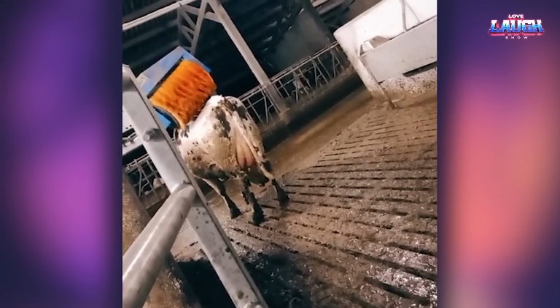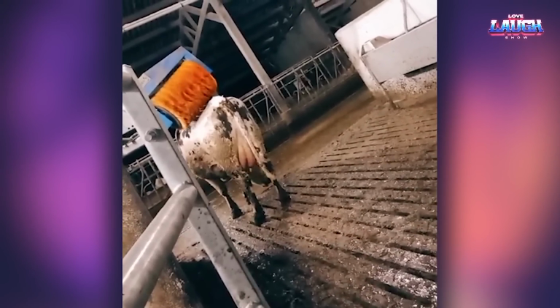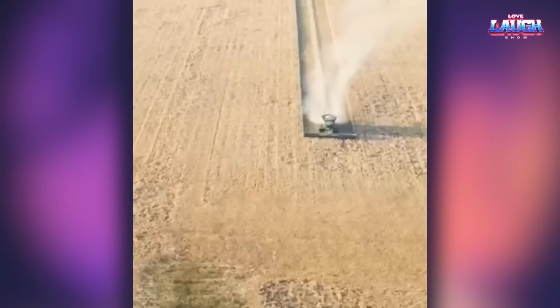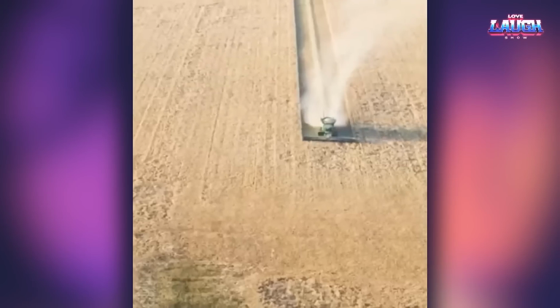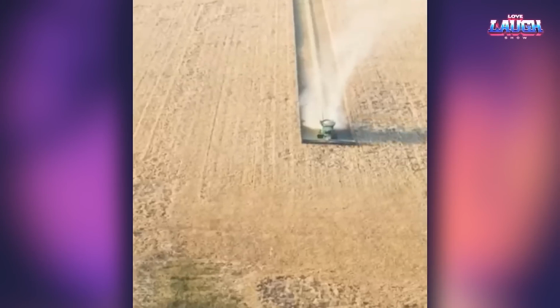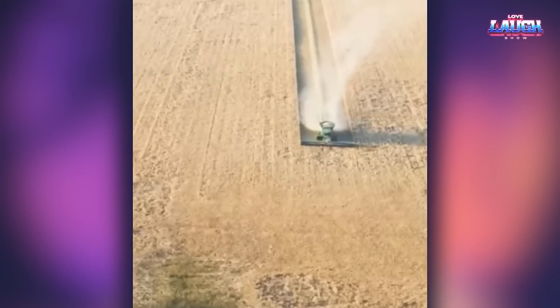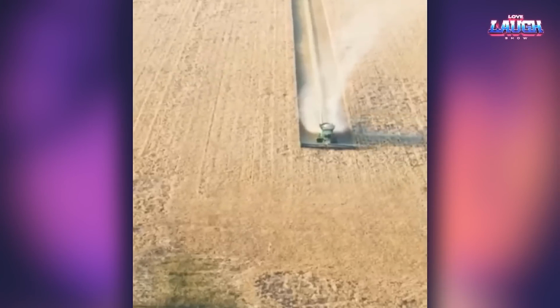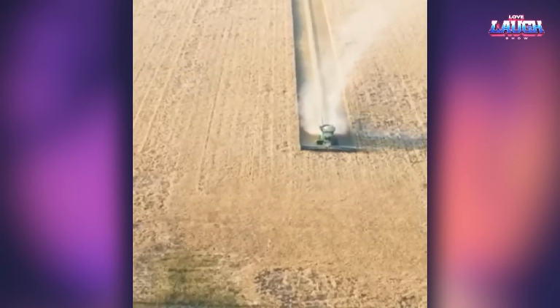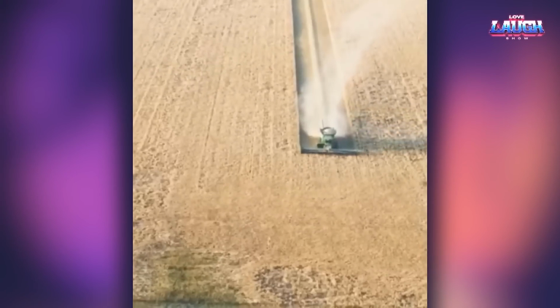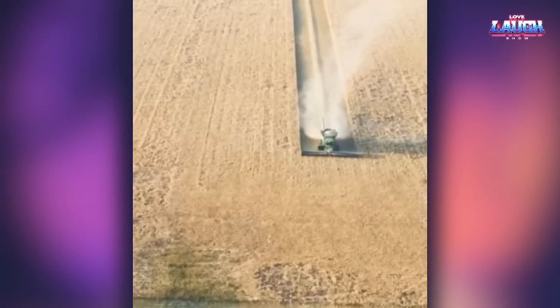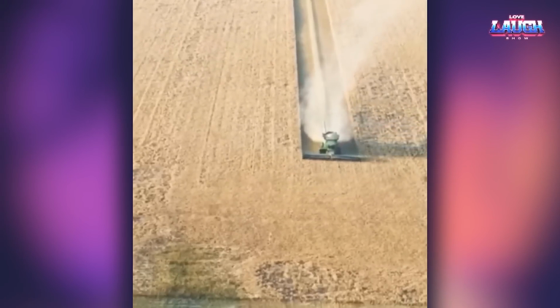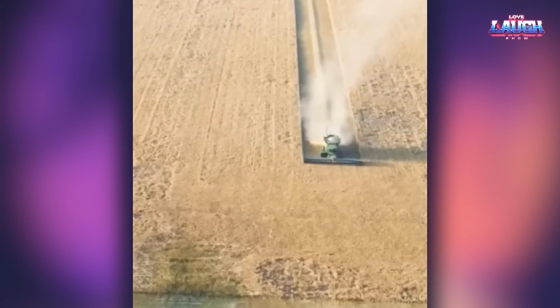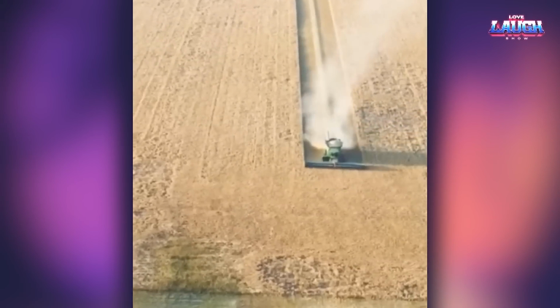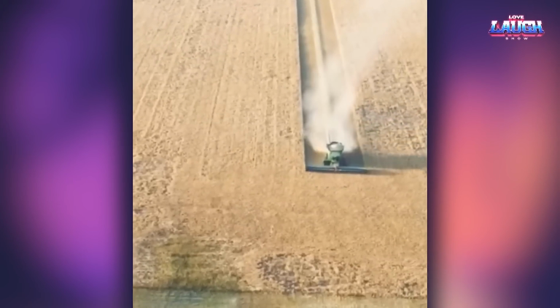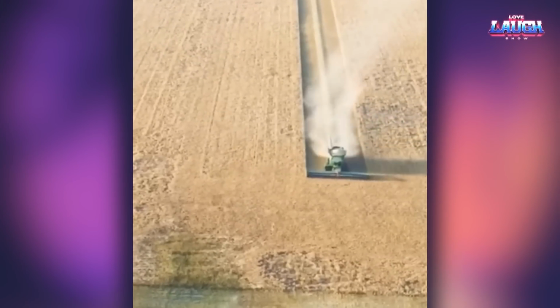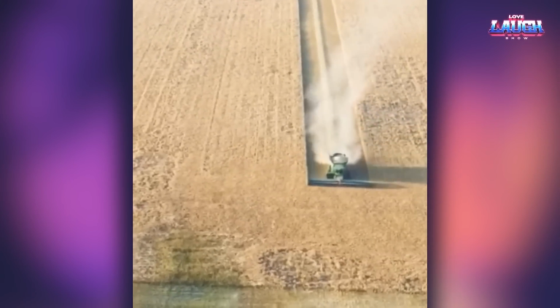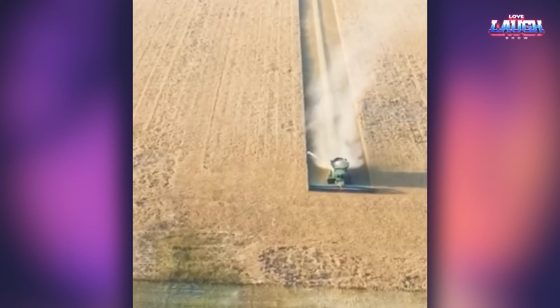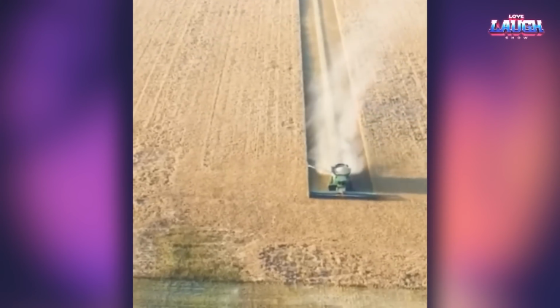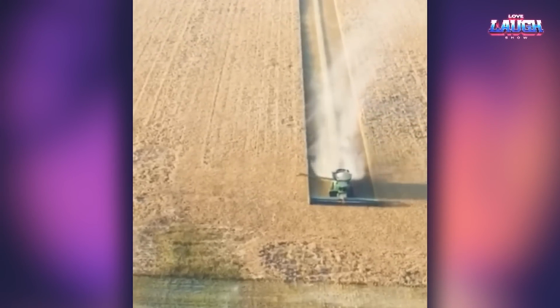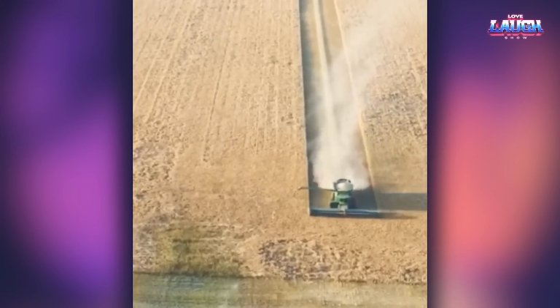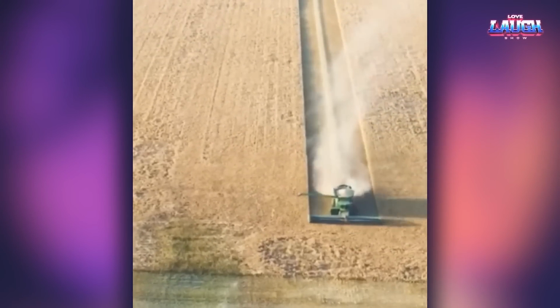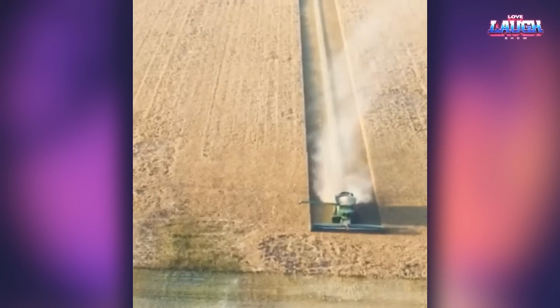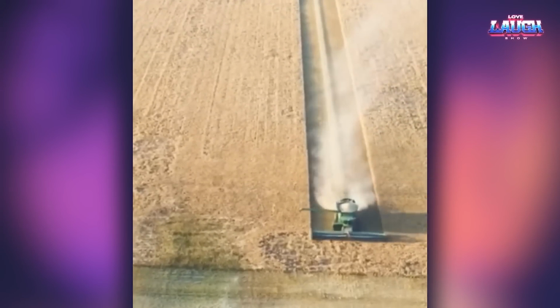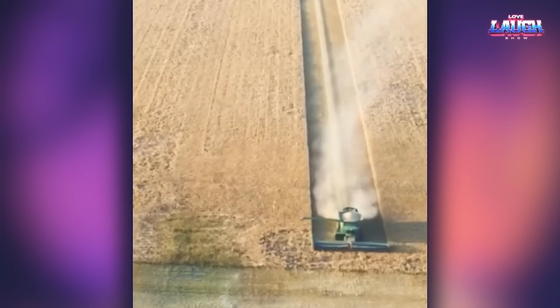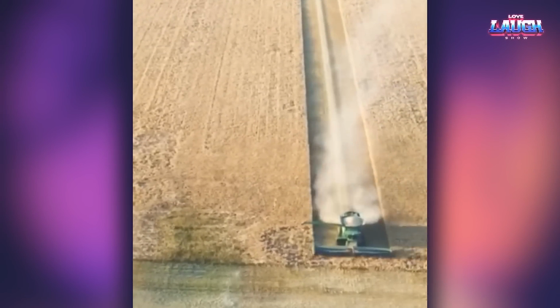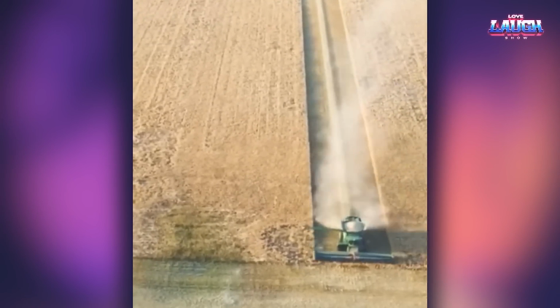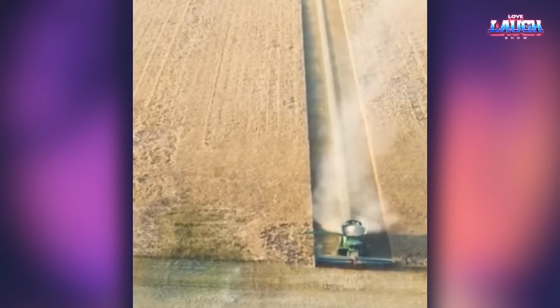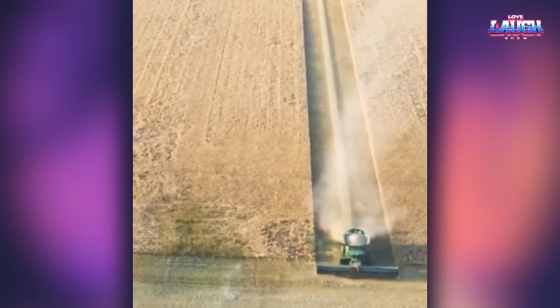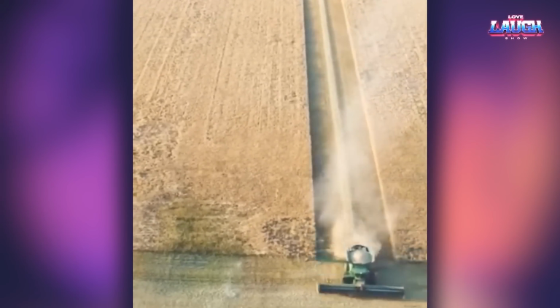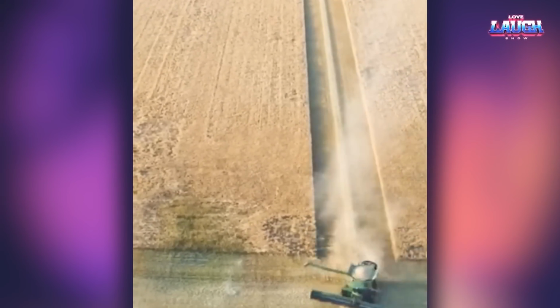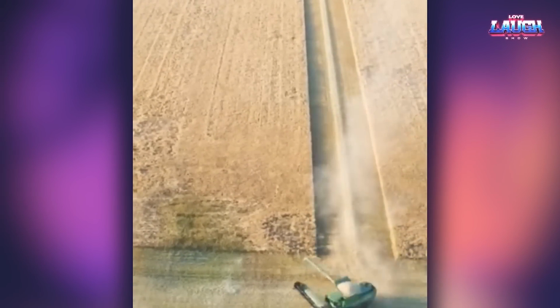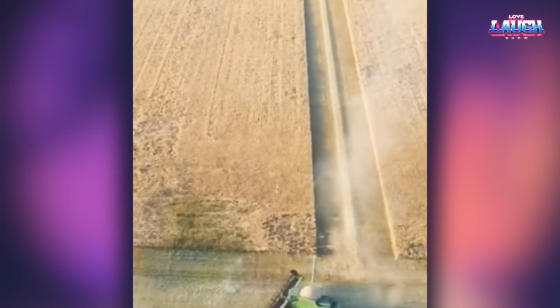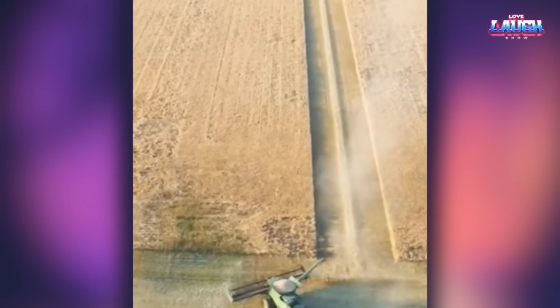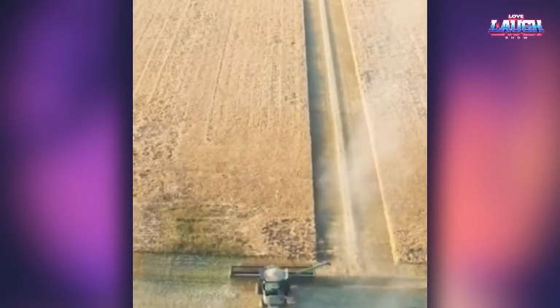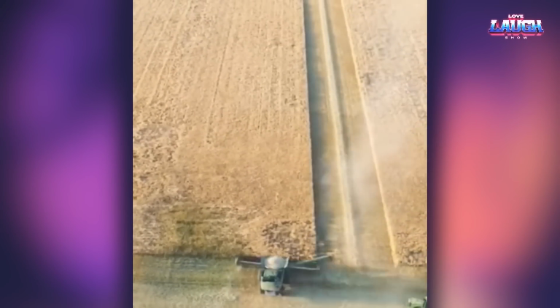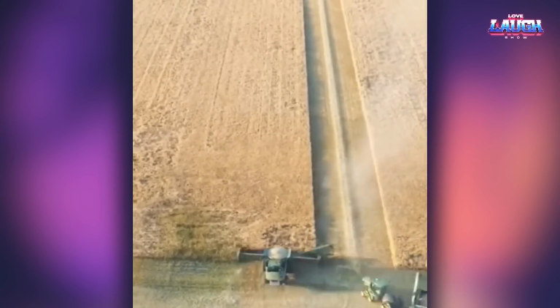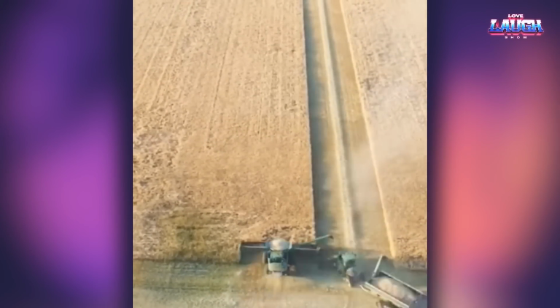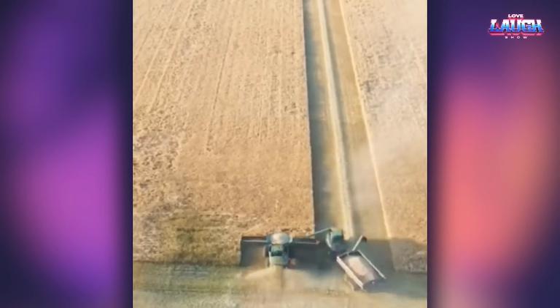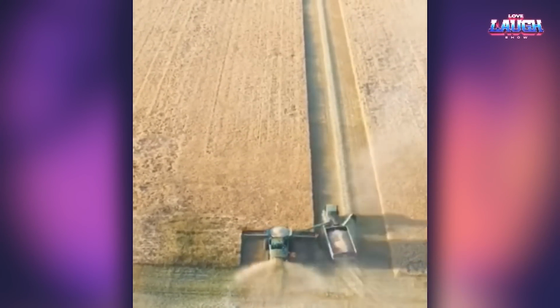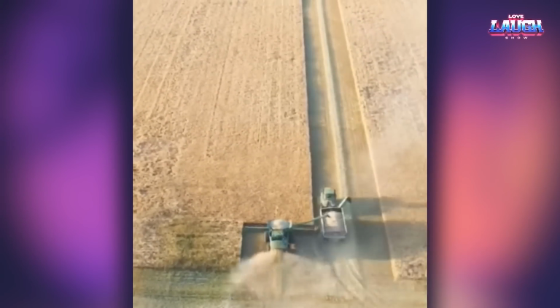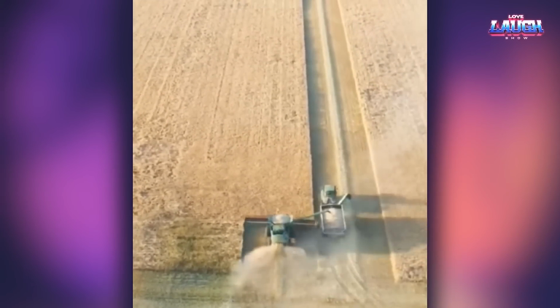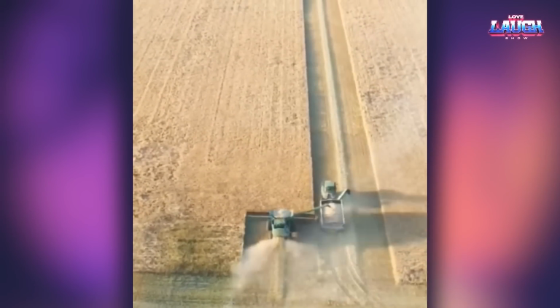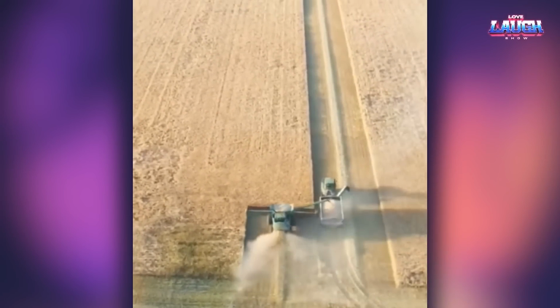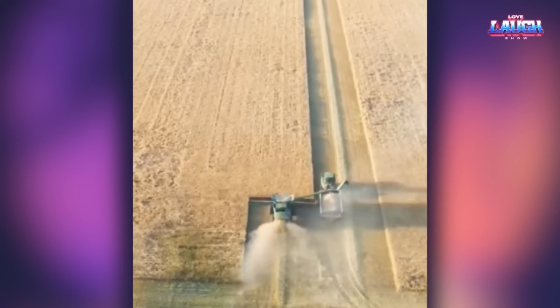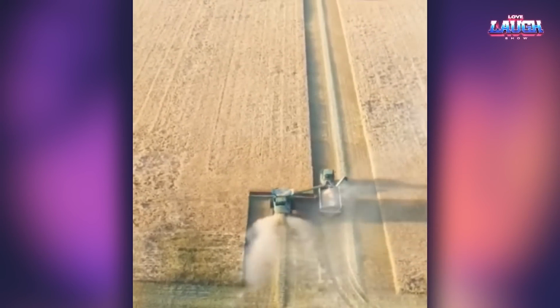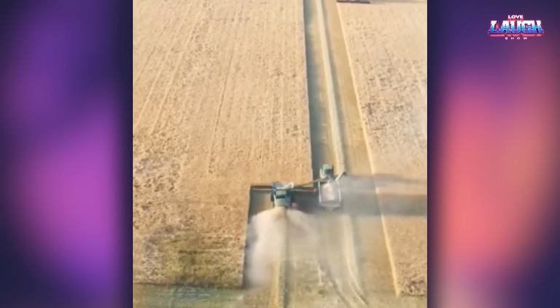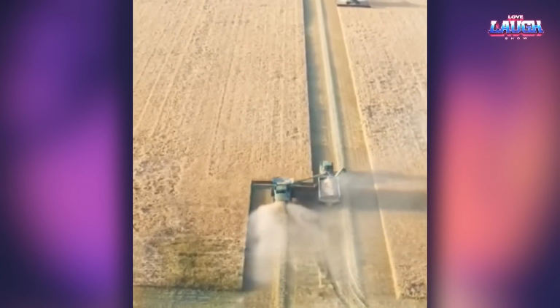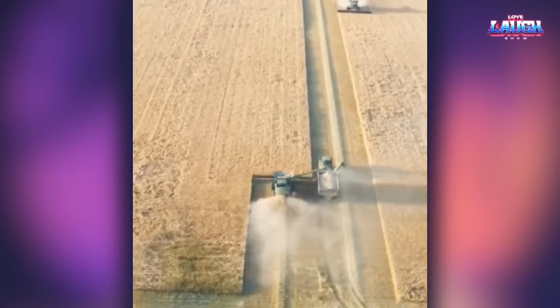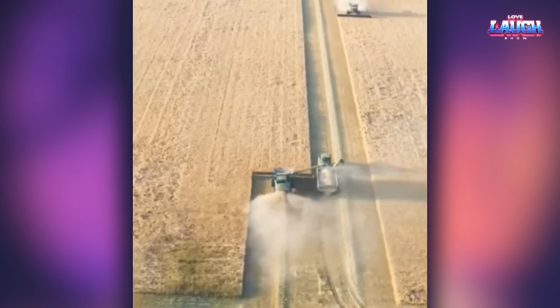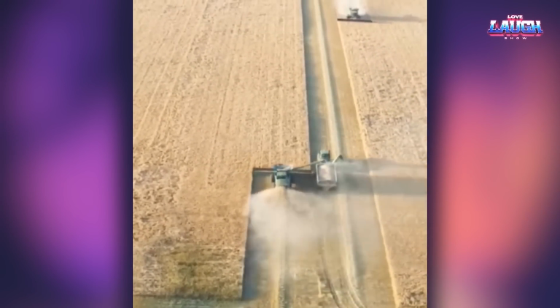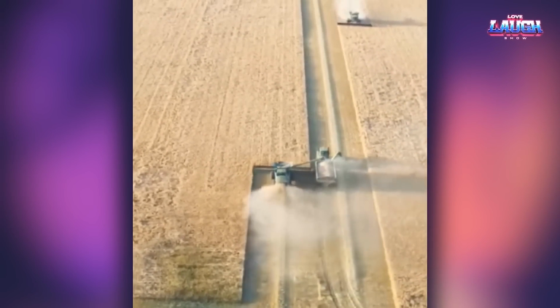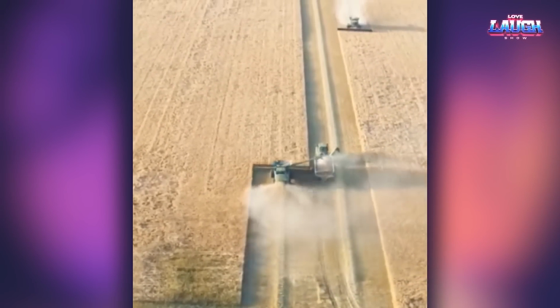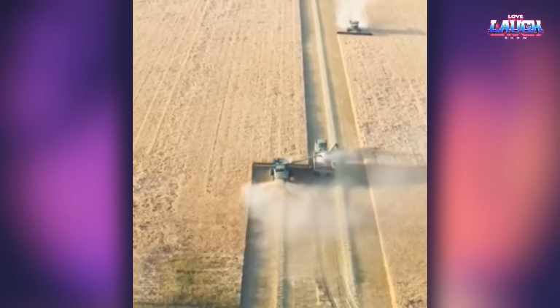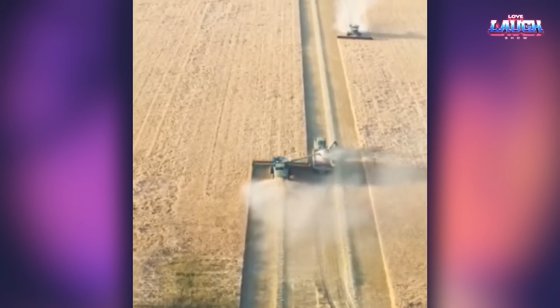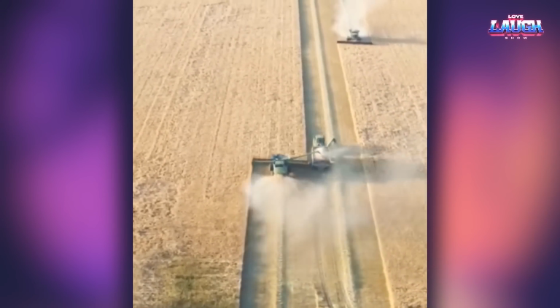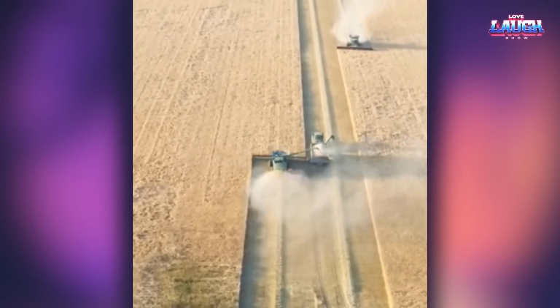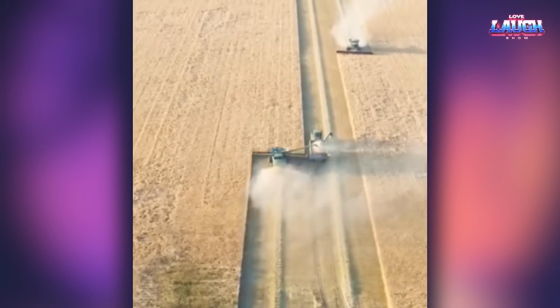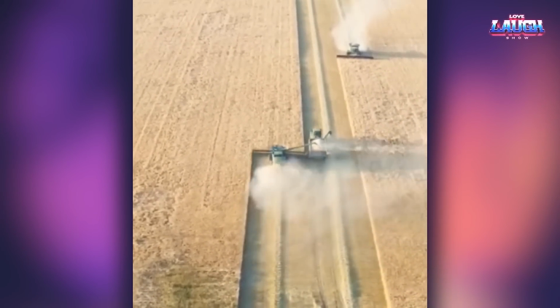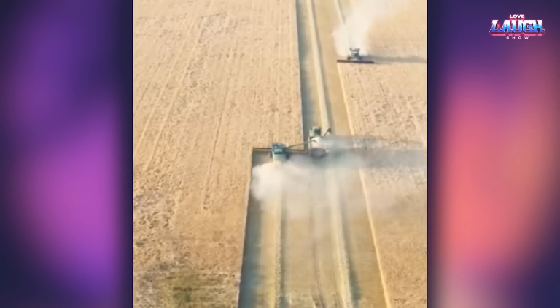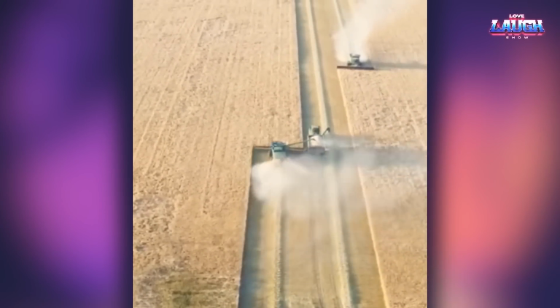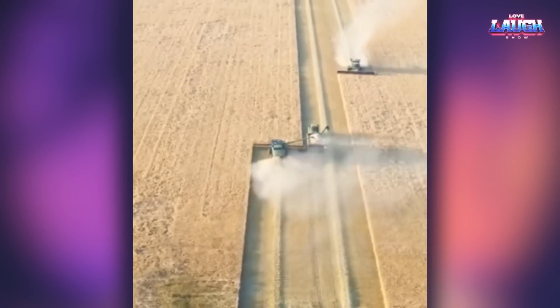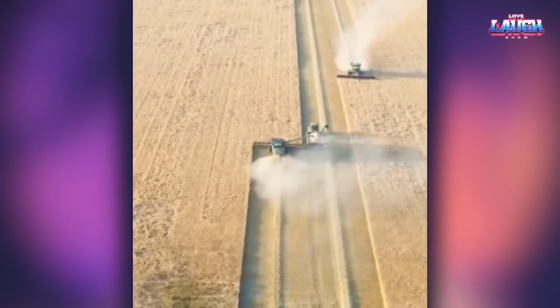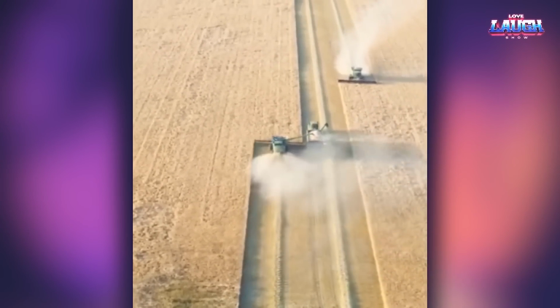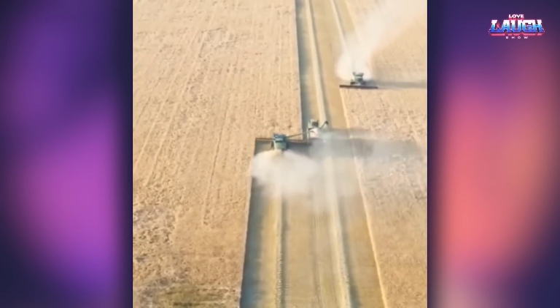Be sure to watch the video to the end, so as not to miss the monster of the agricultural industry that might impress you.